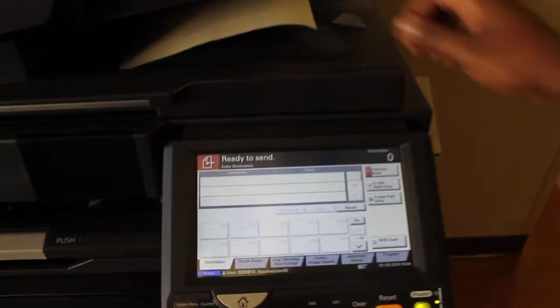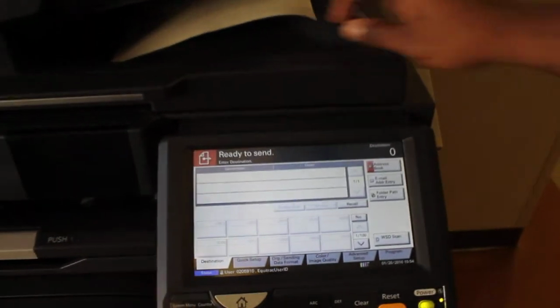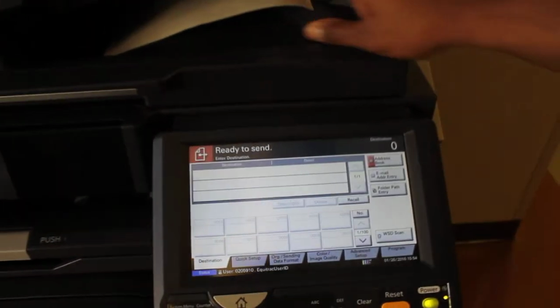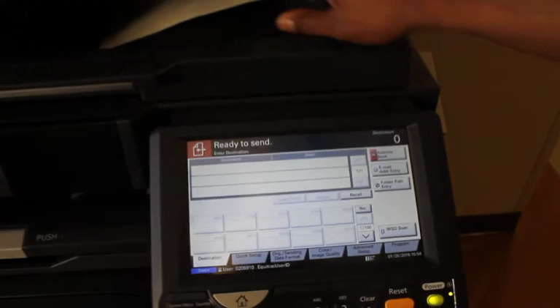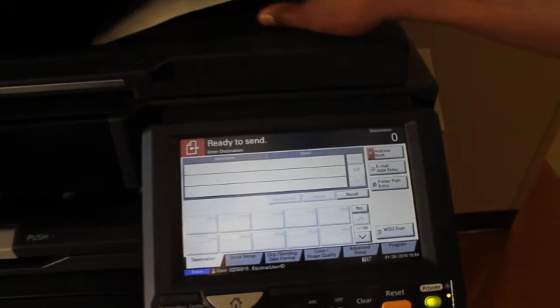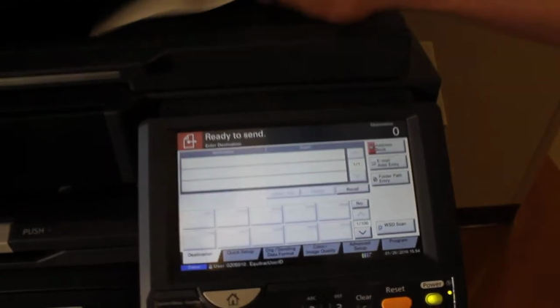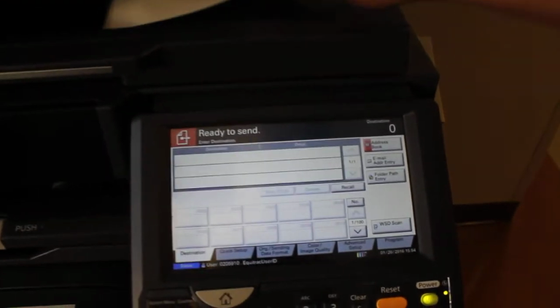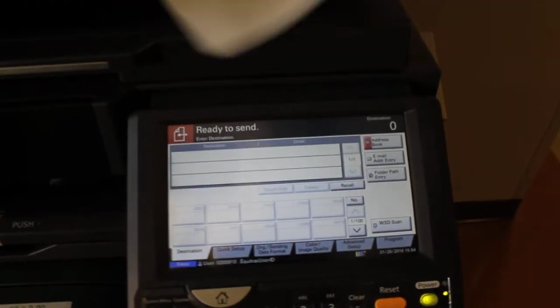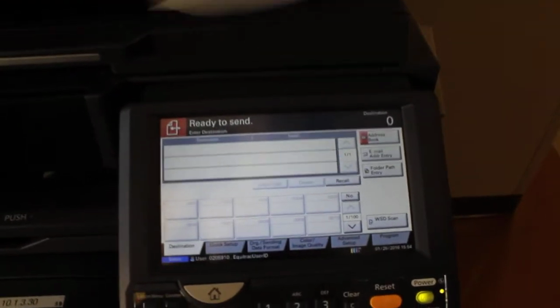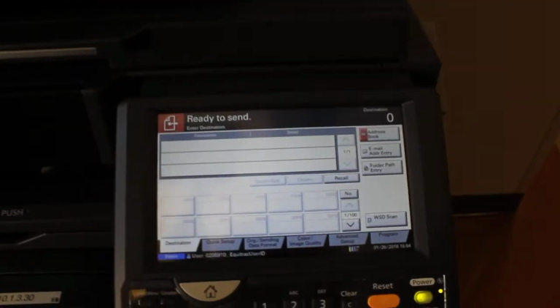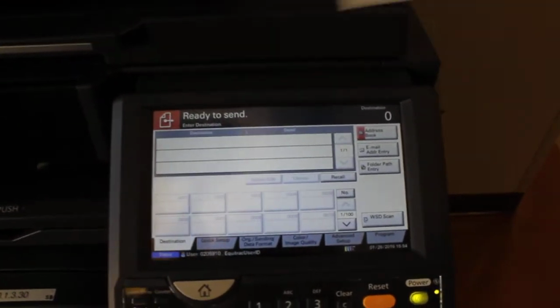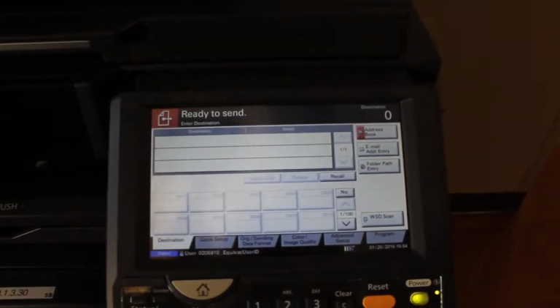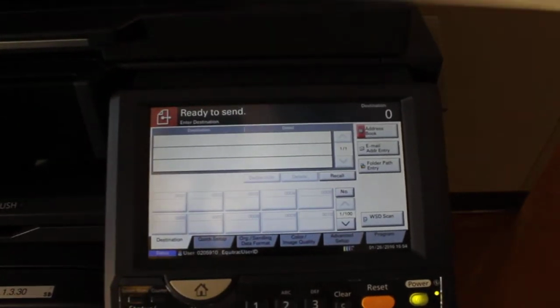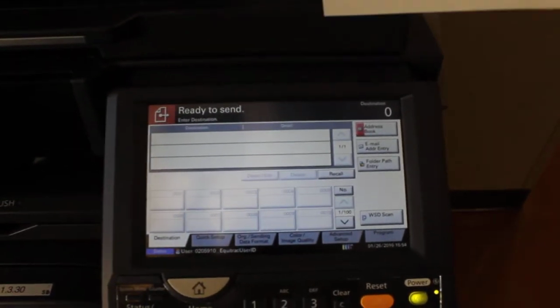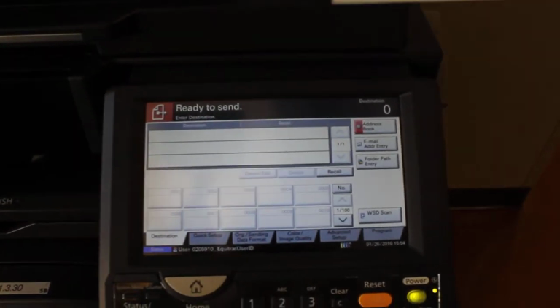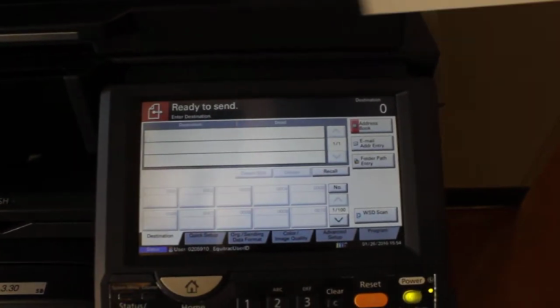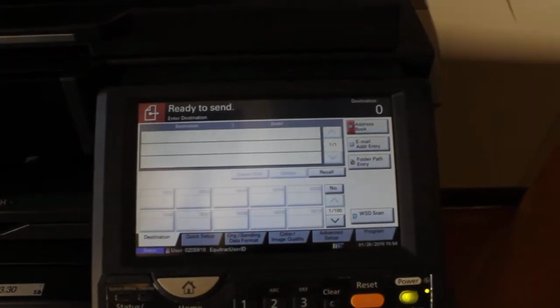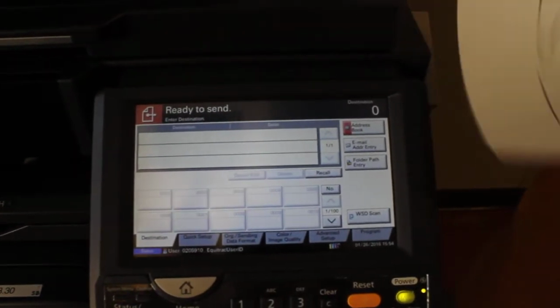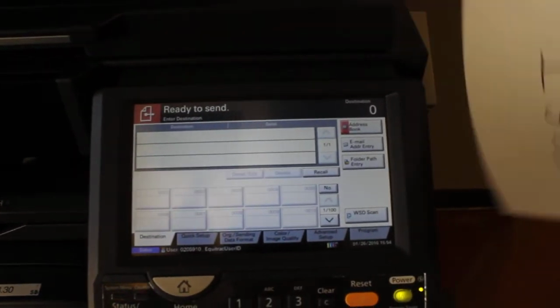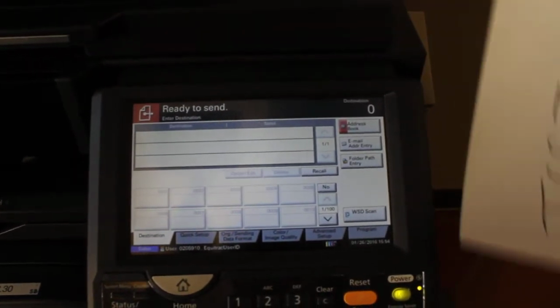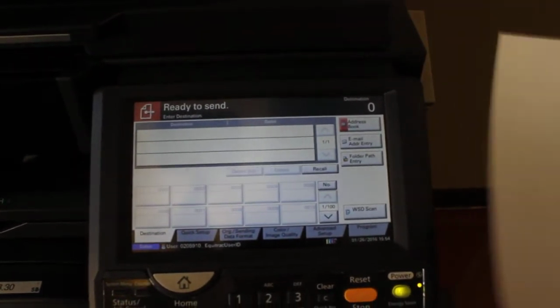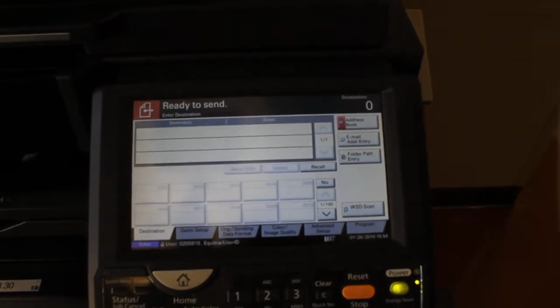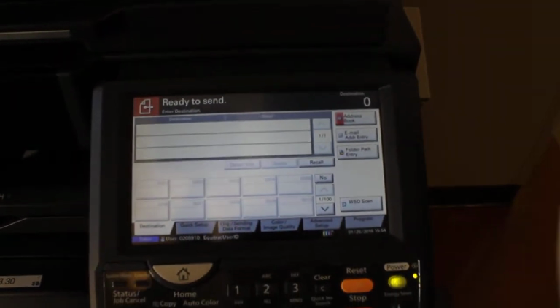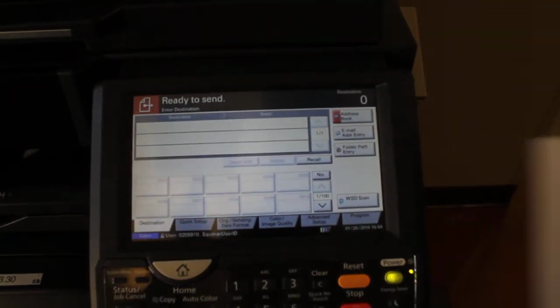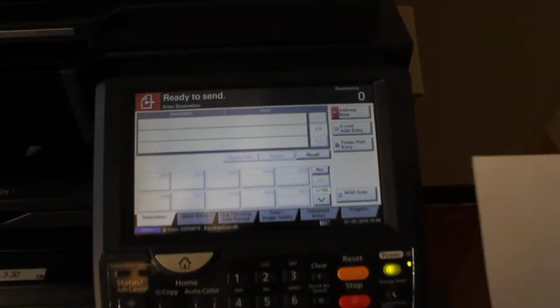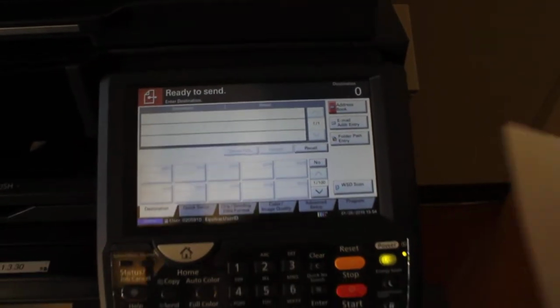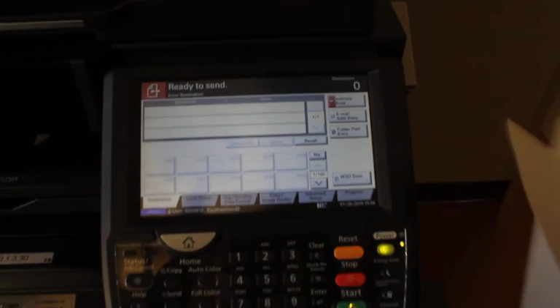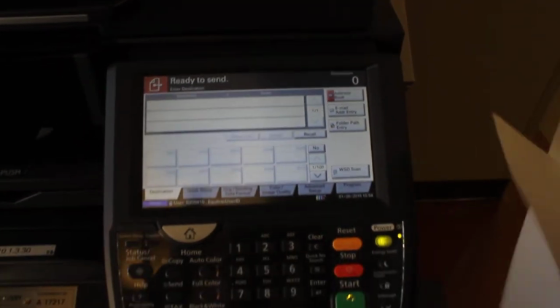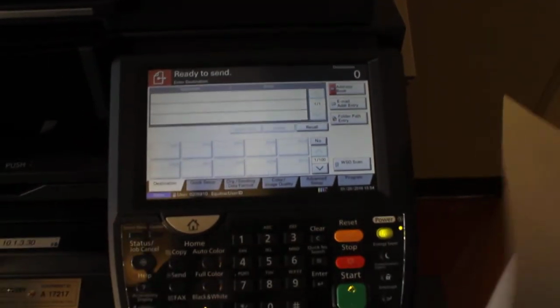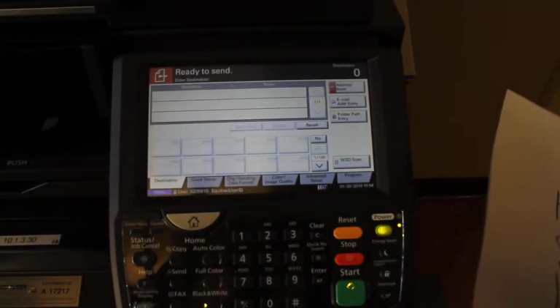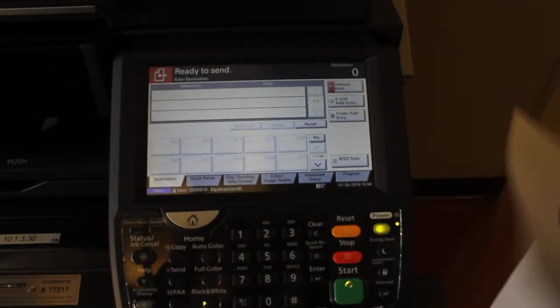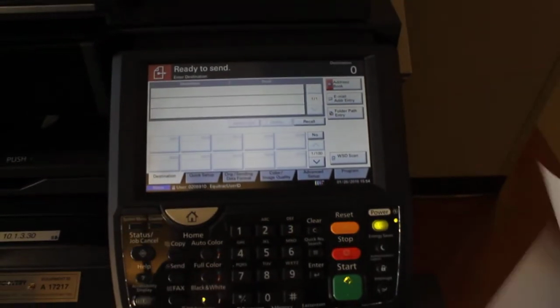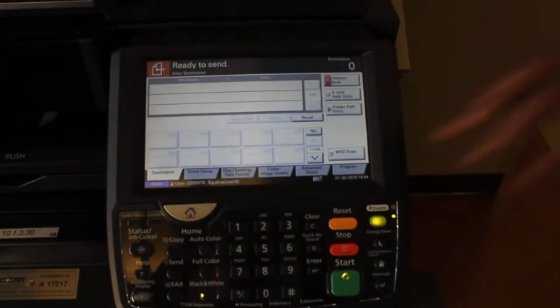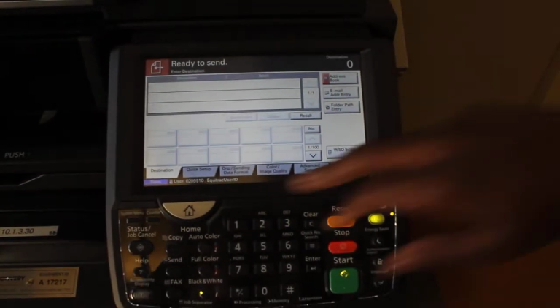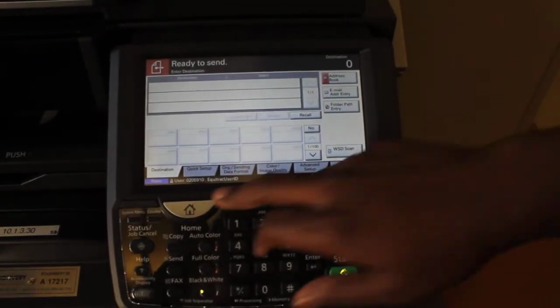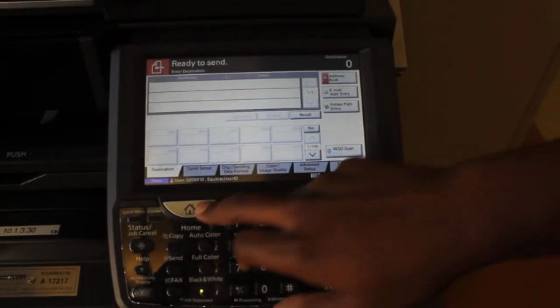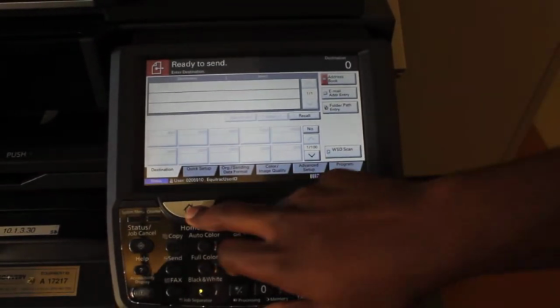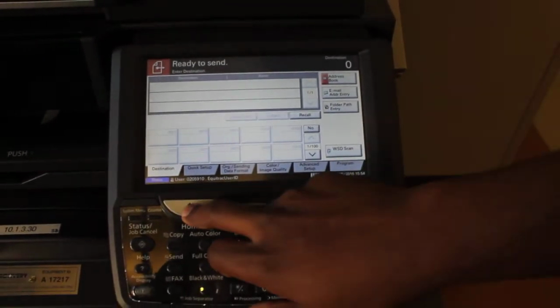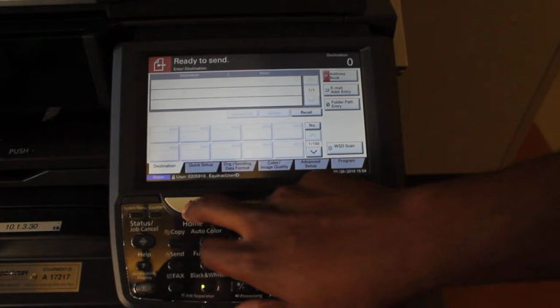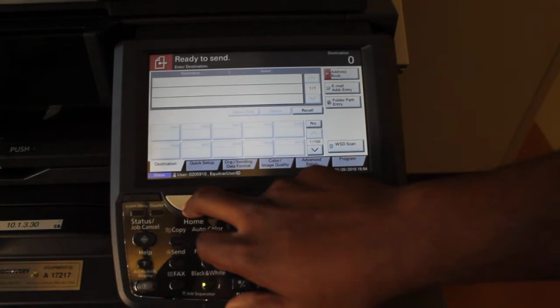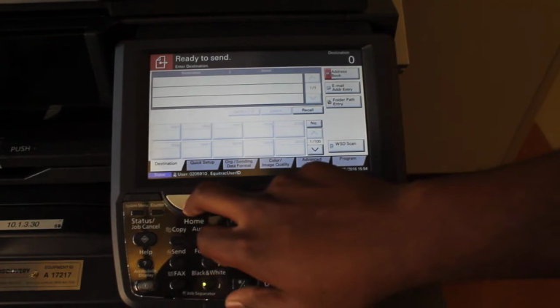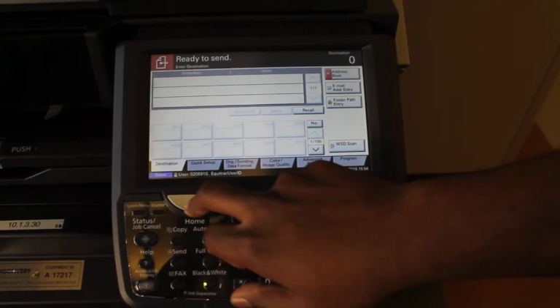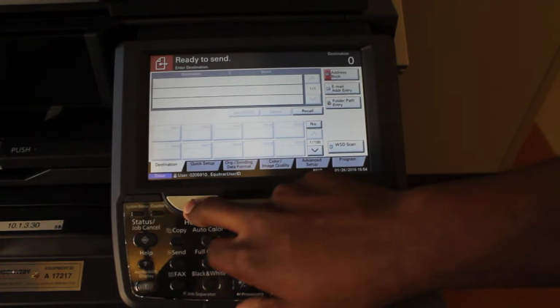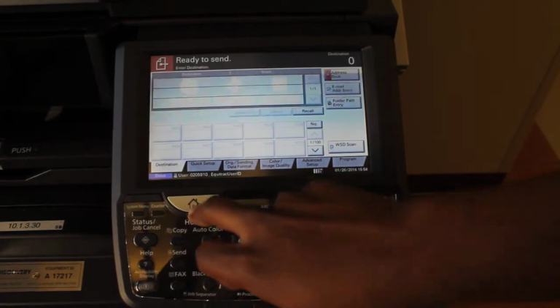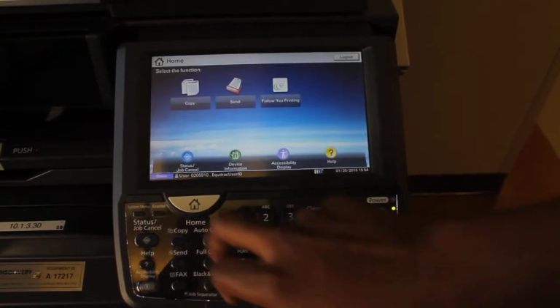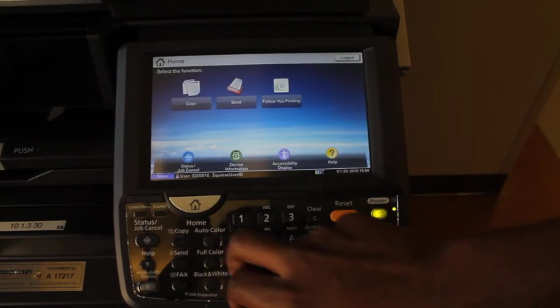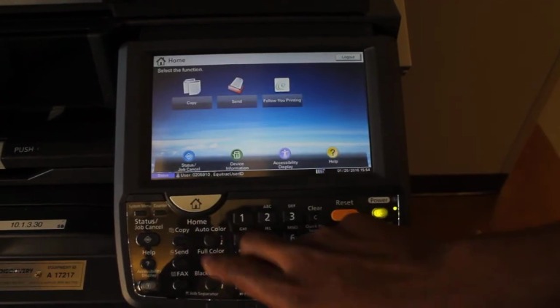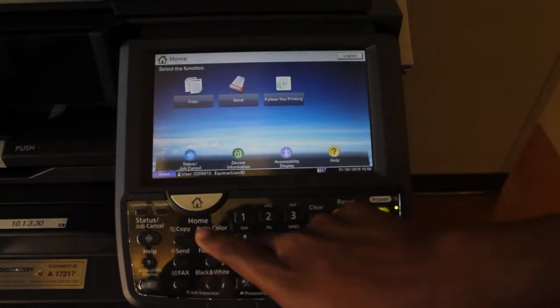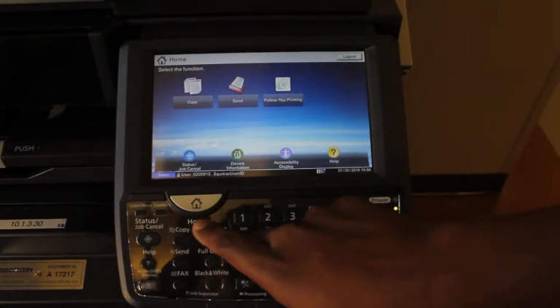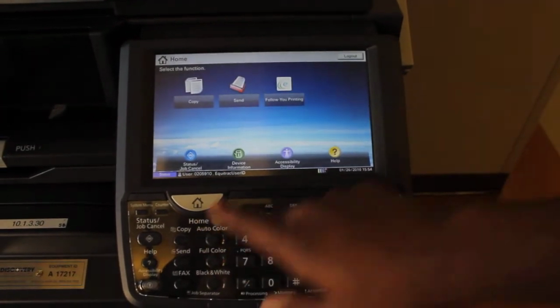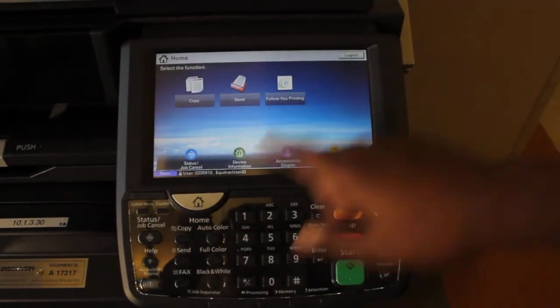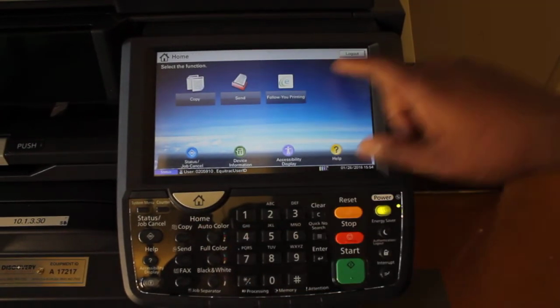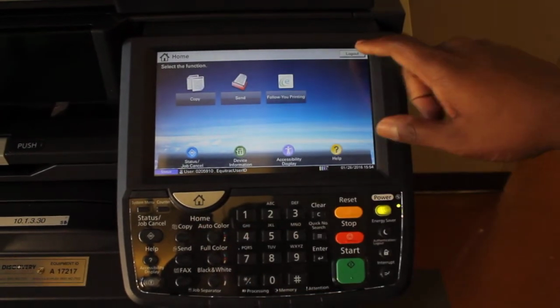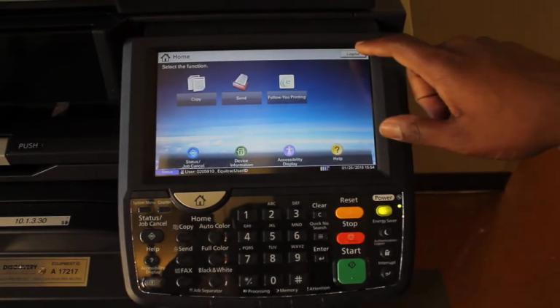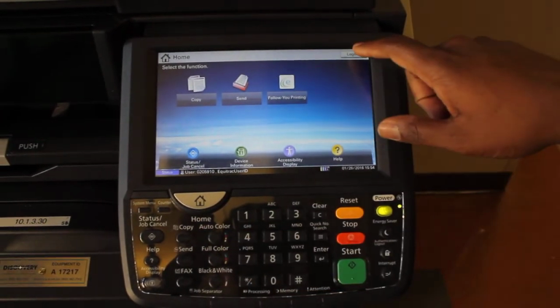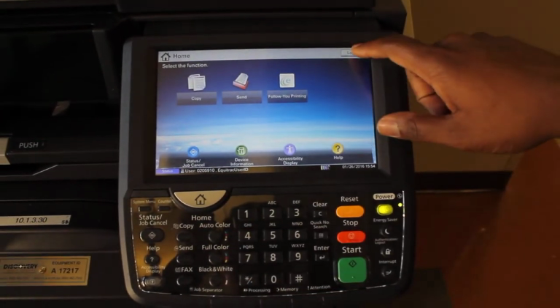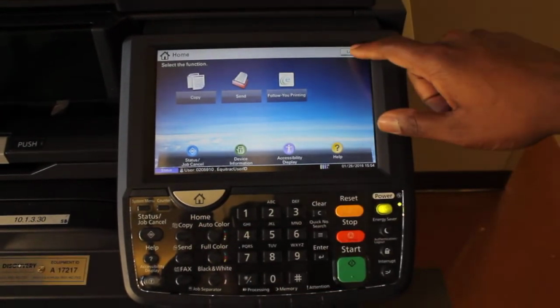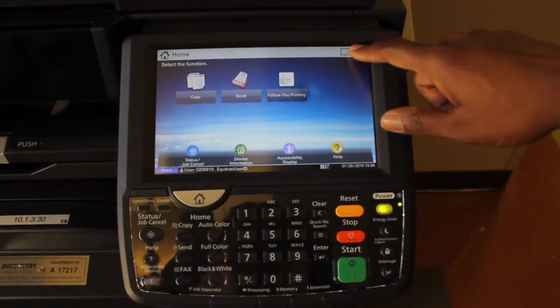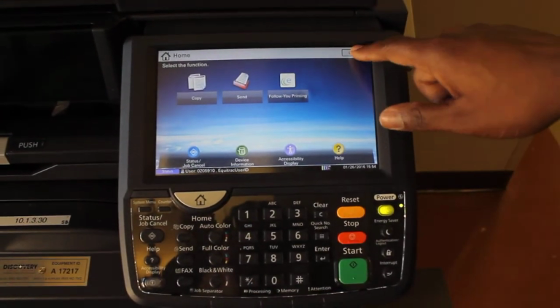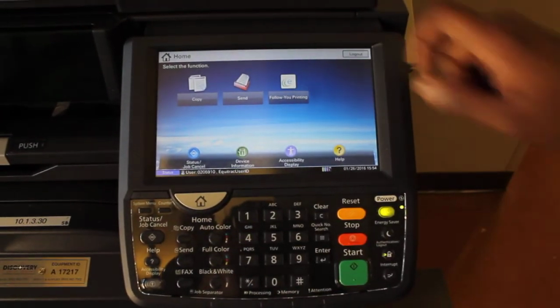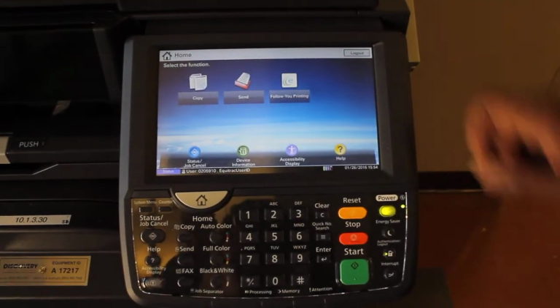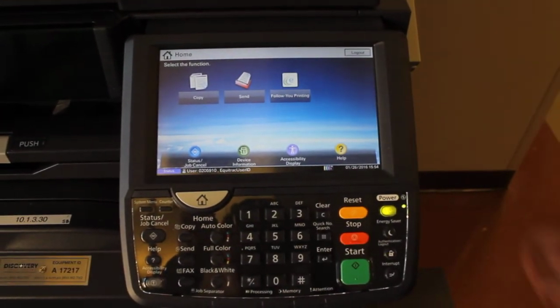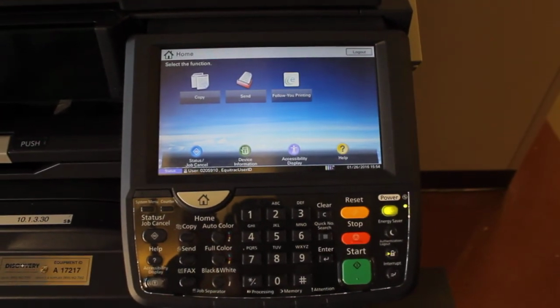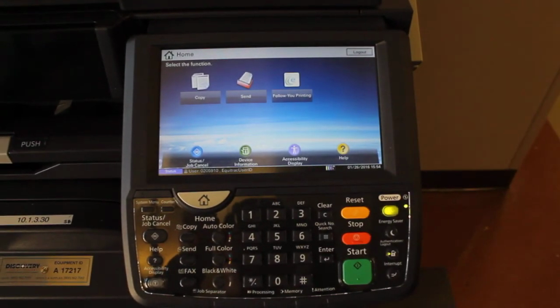After the document has been returned to you in the bottom slot, press Home and Log Out.